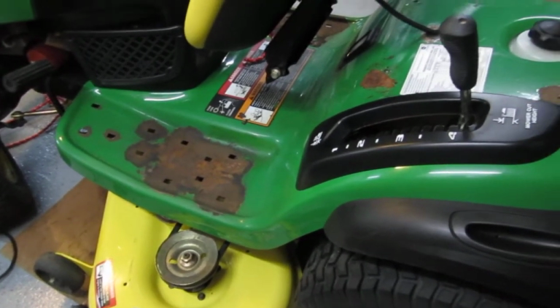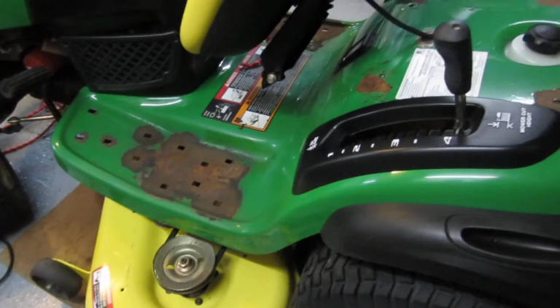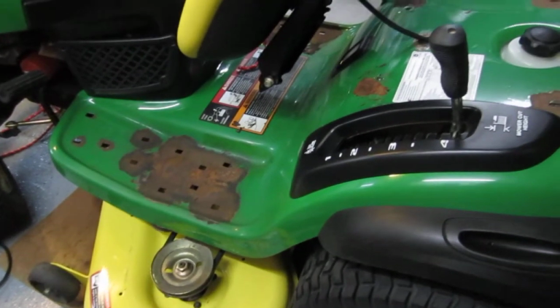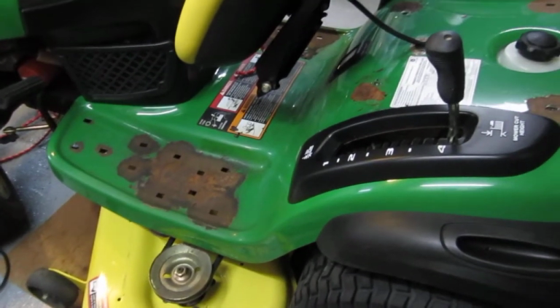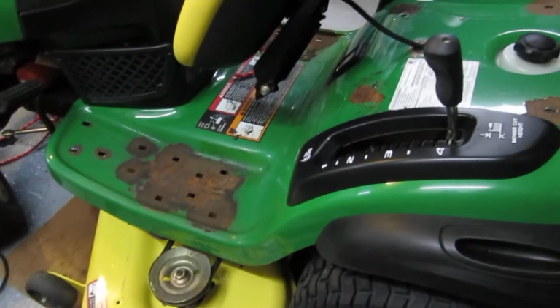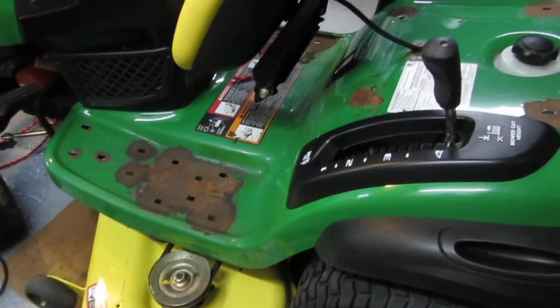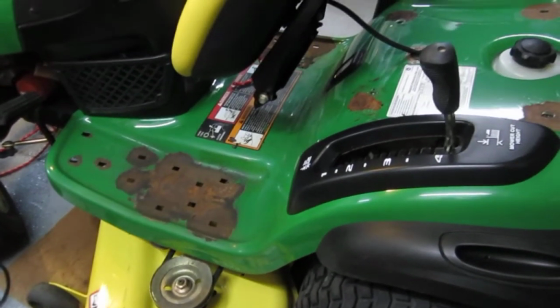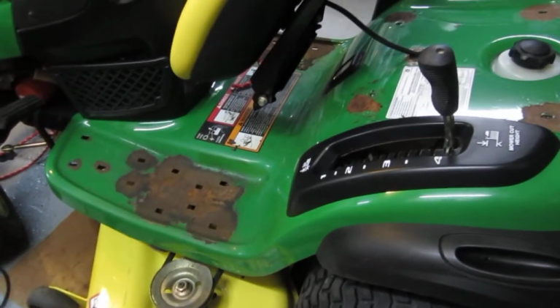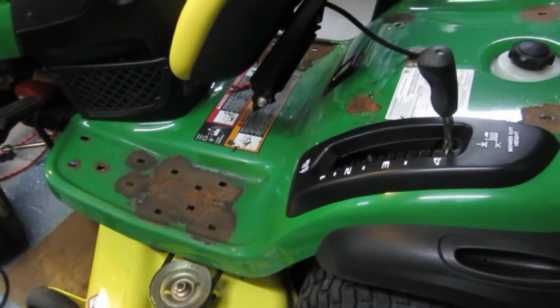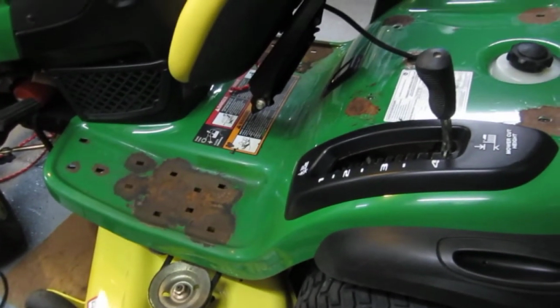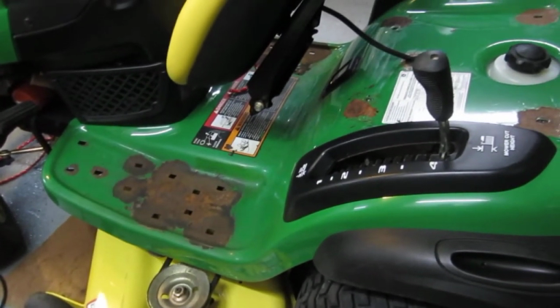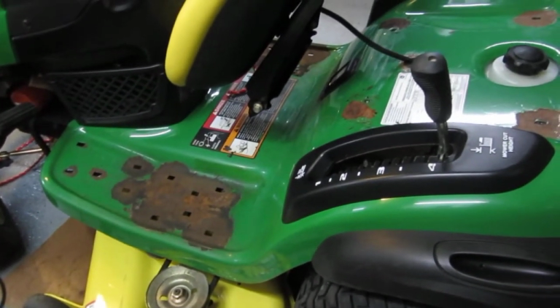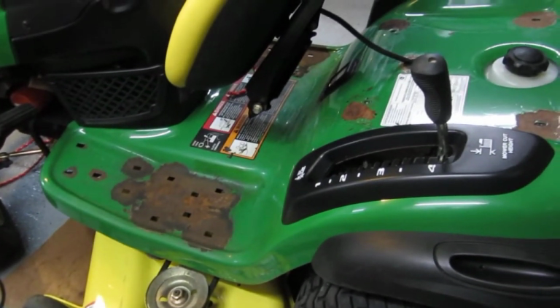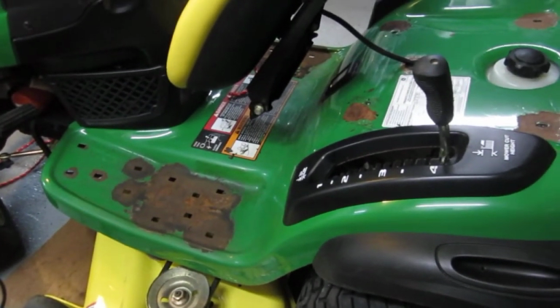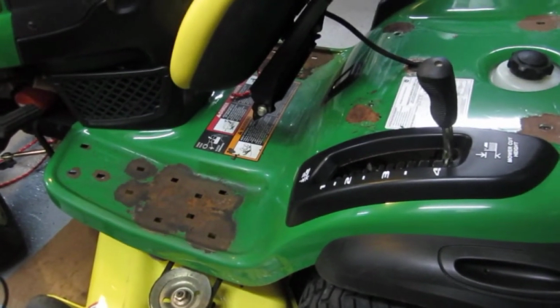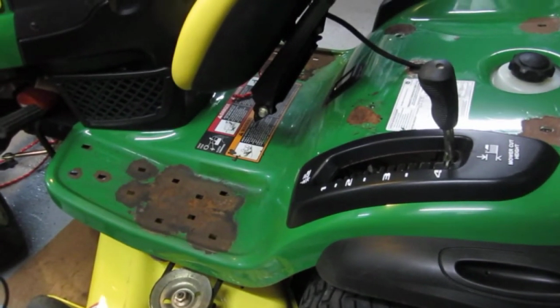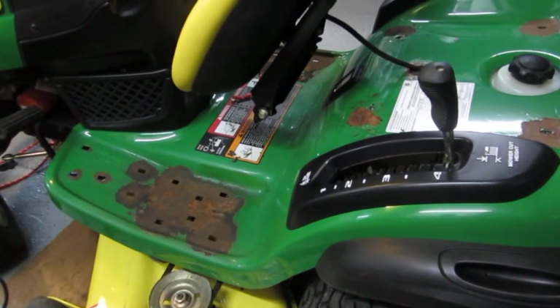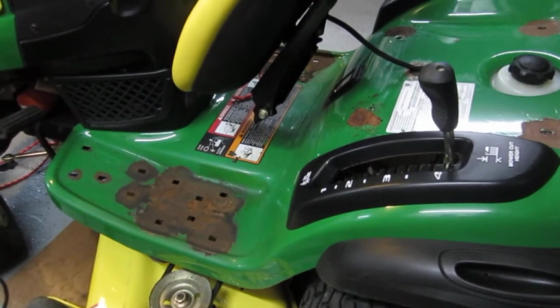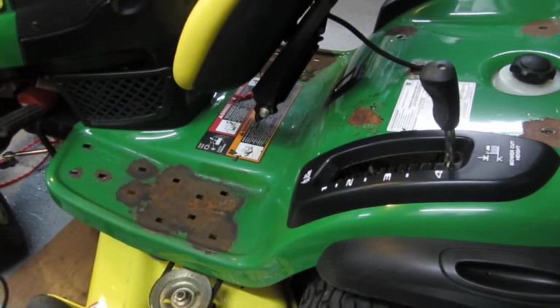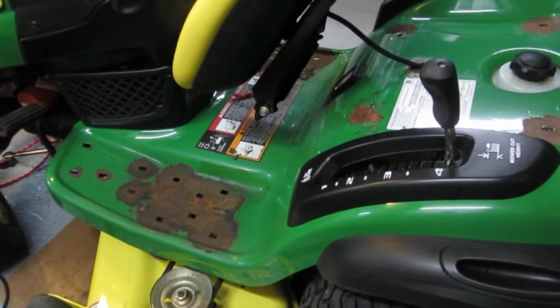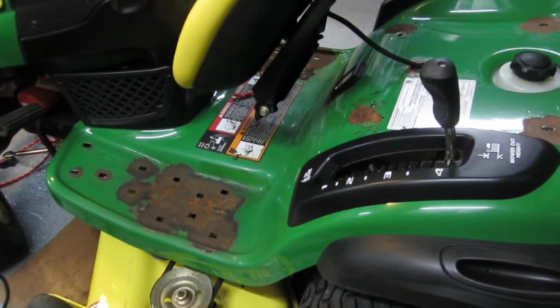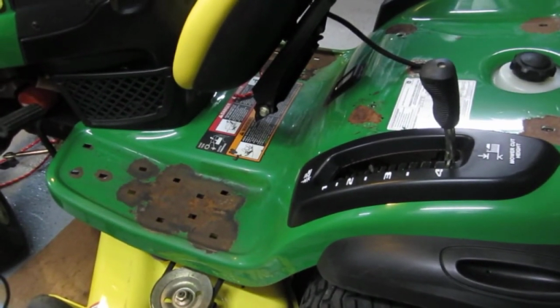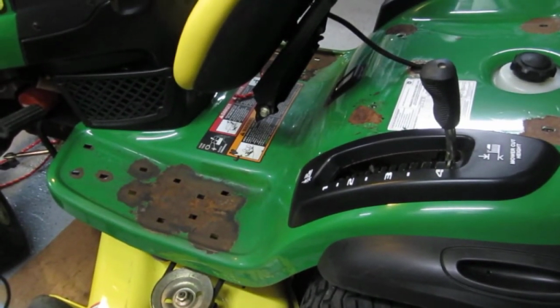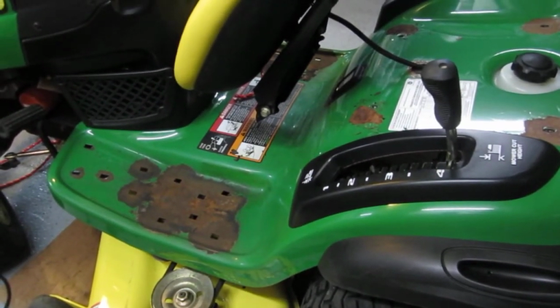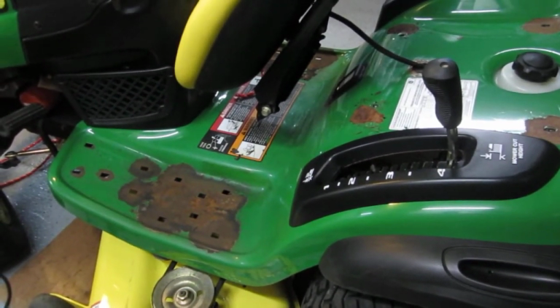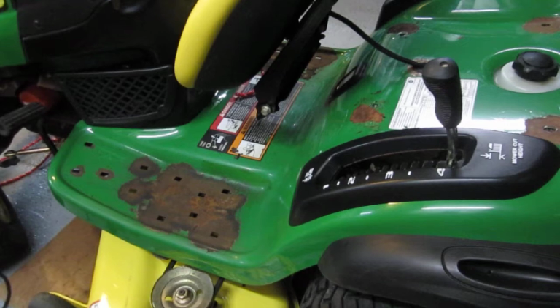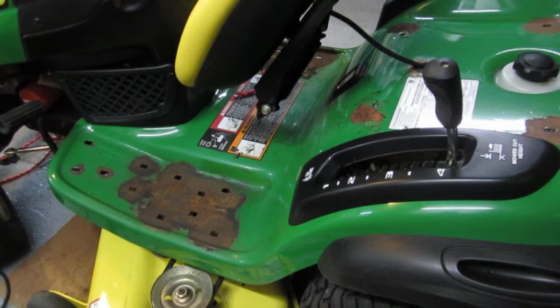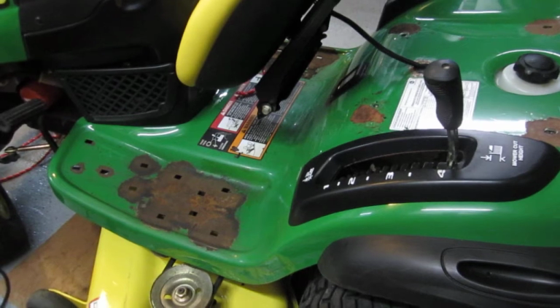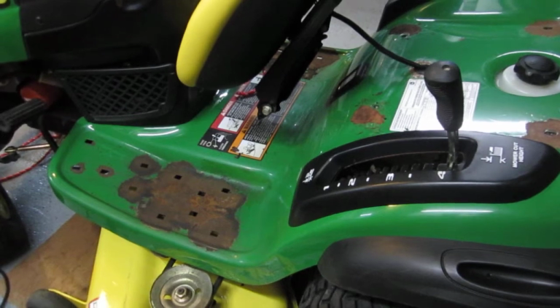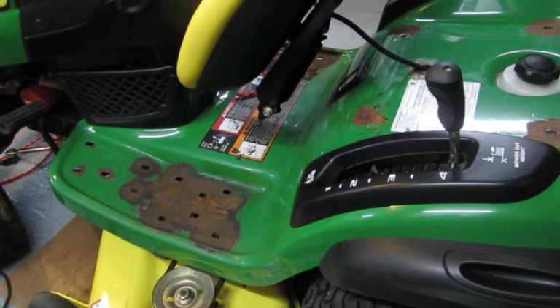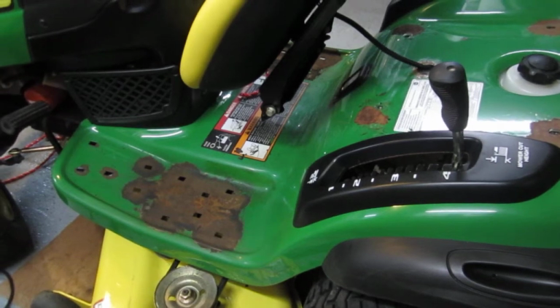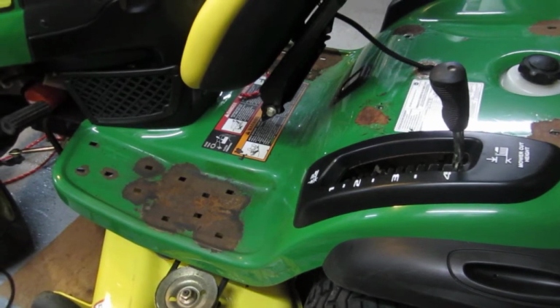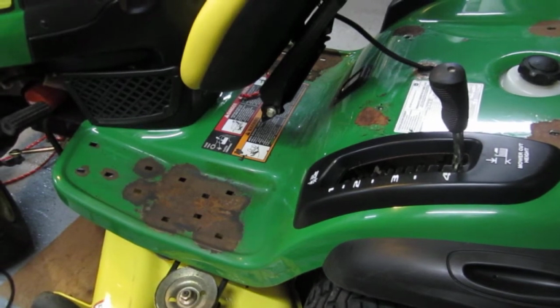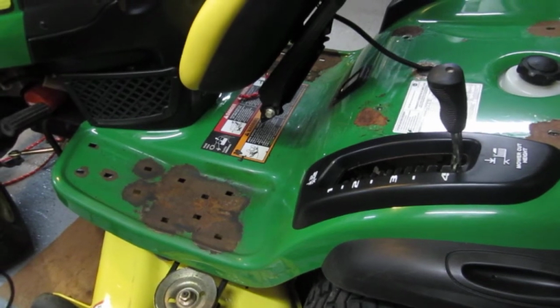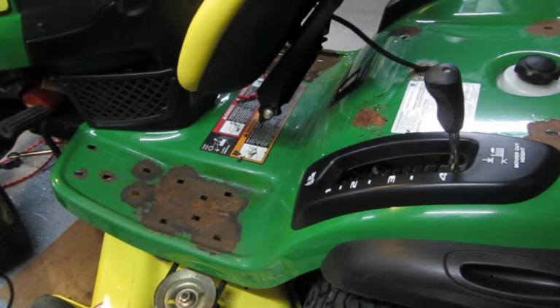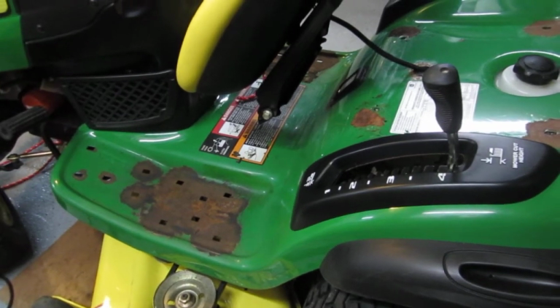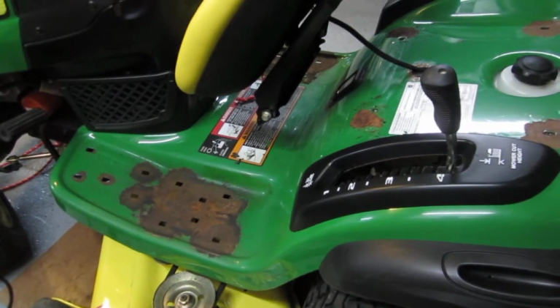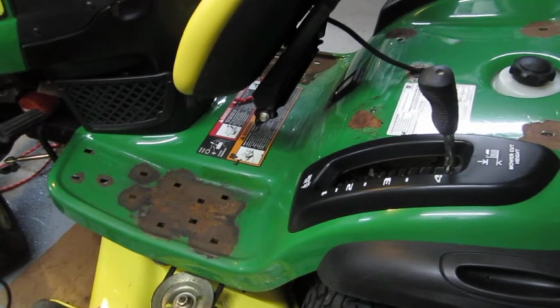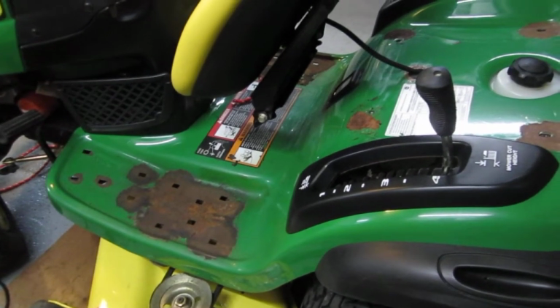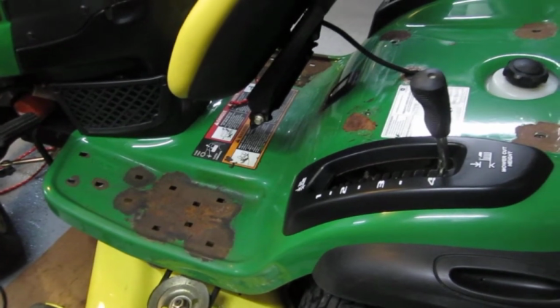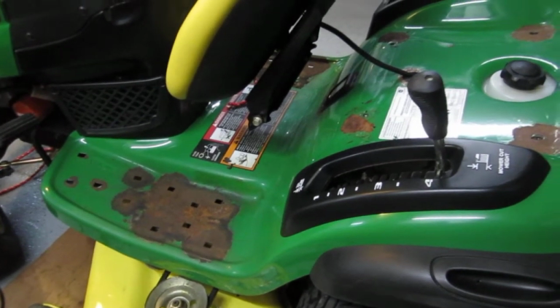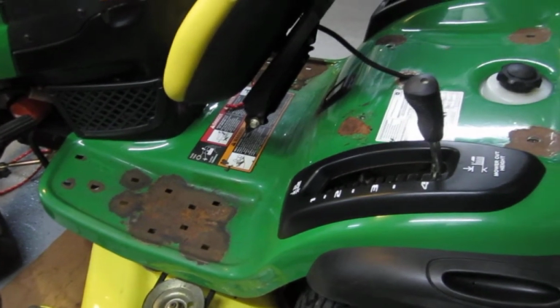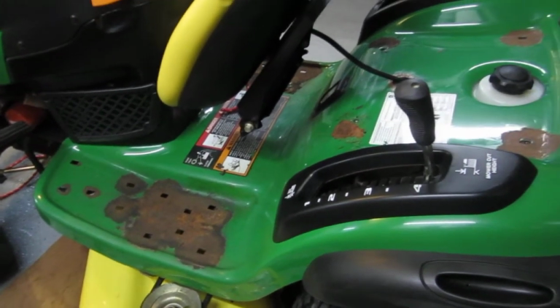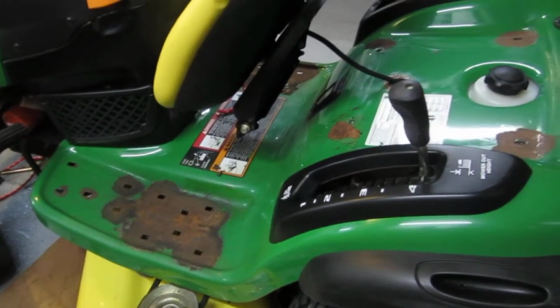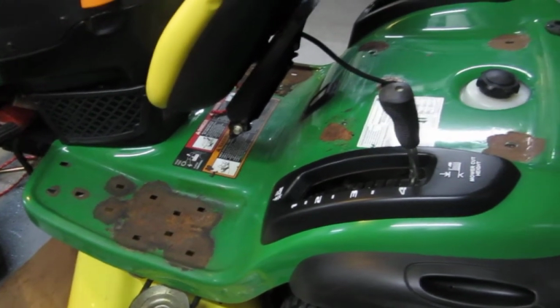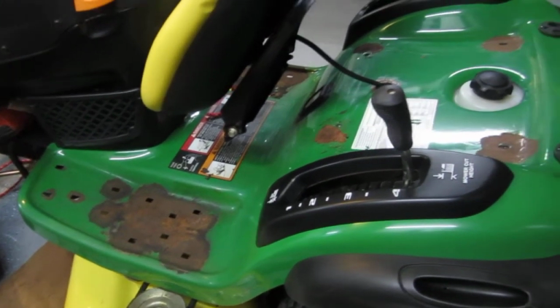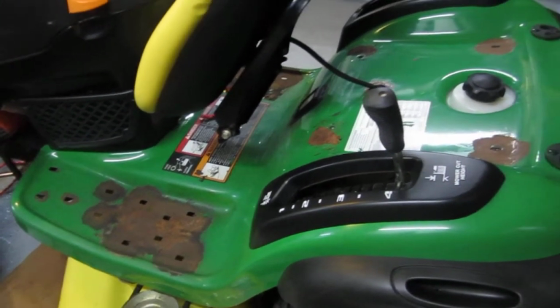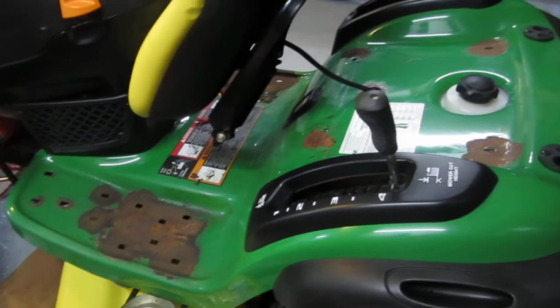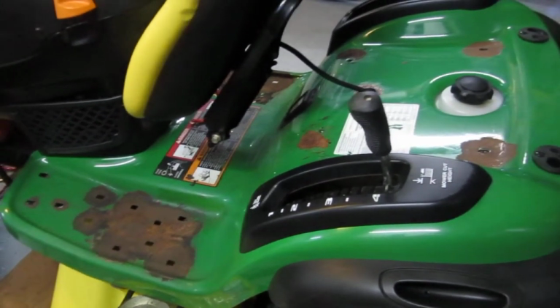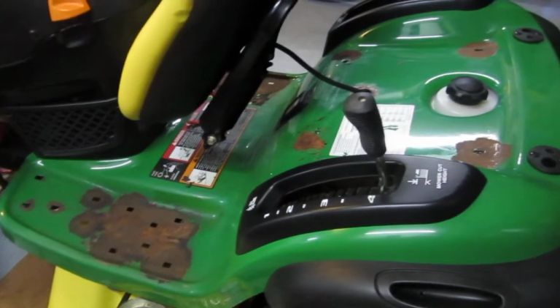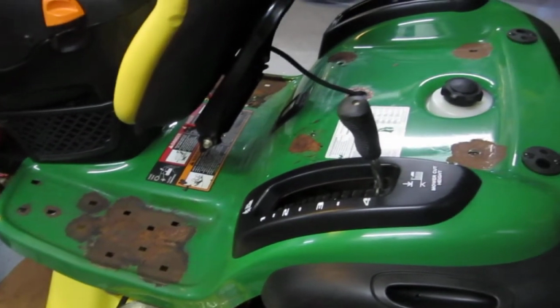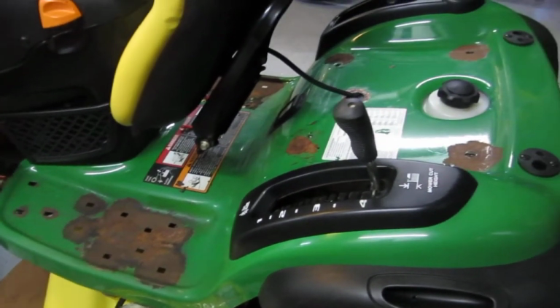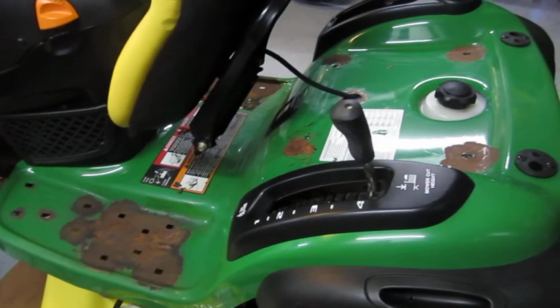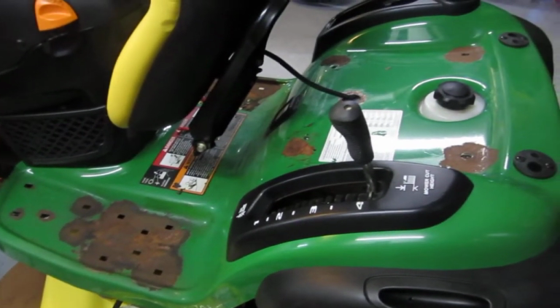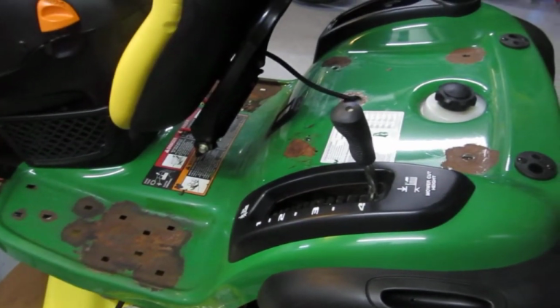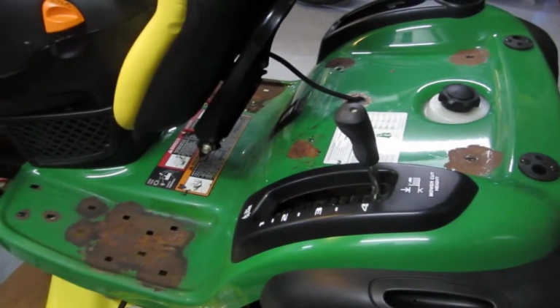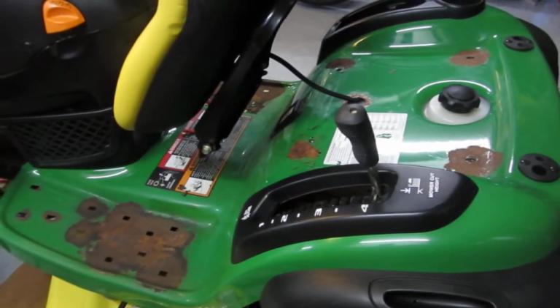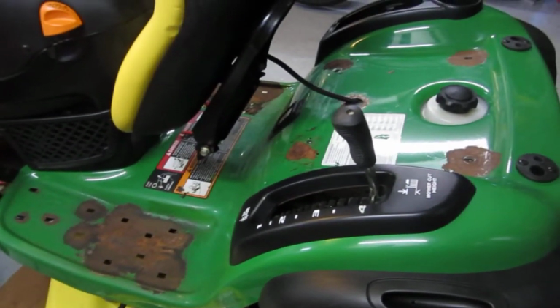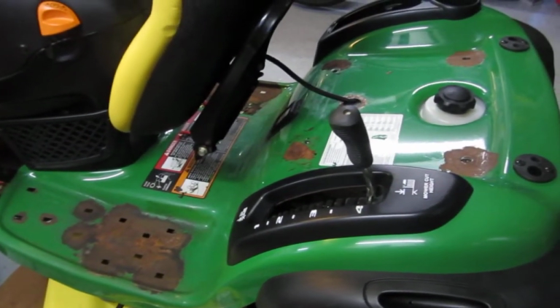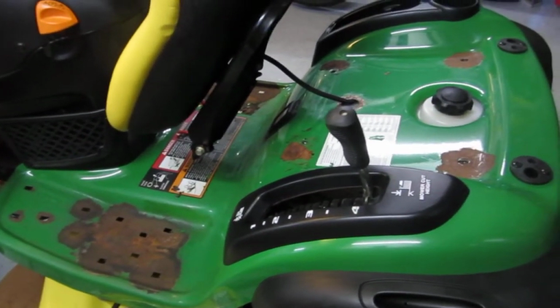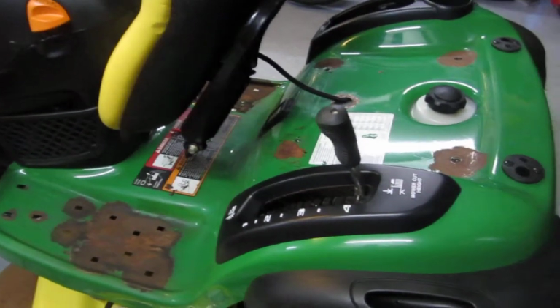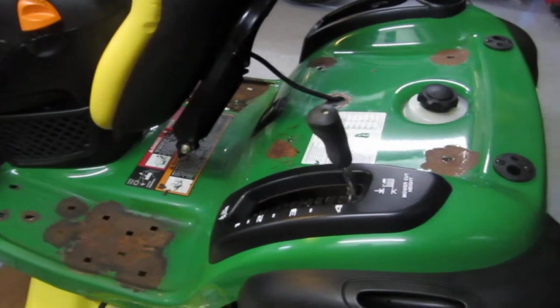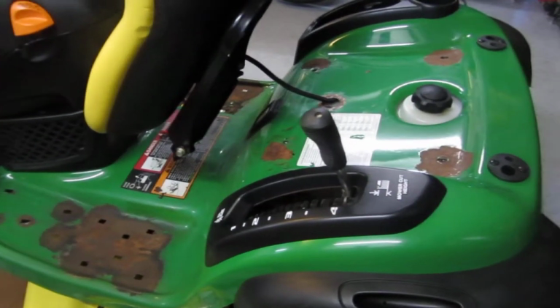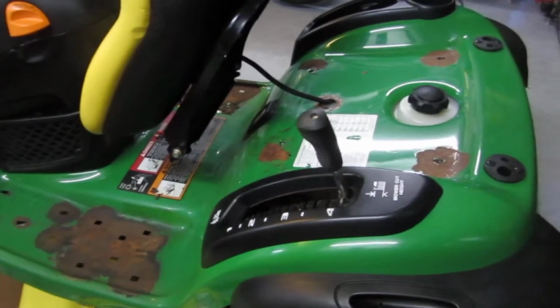And now it looks like I'm in for a heck of a job to repair this cancerous mess.